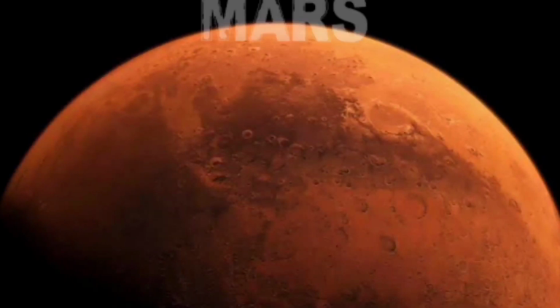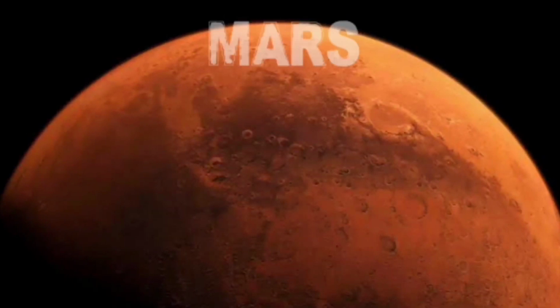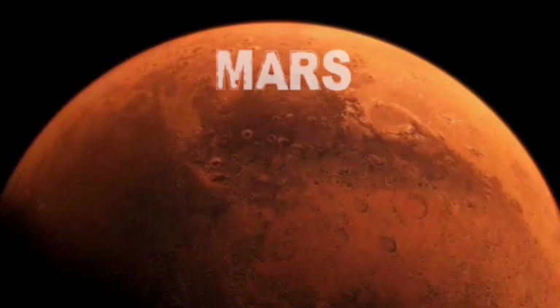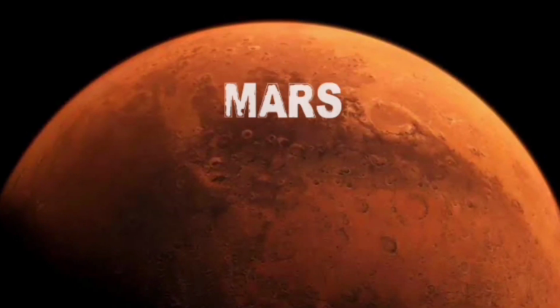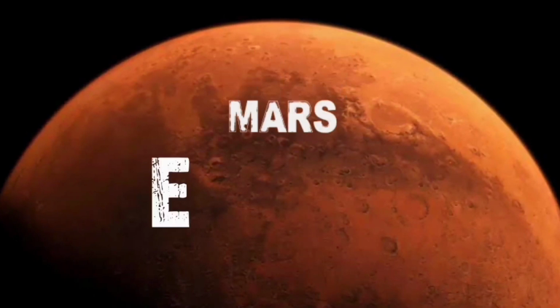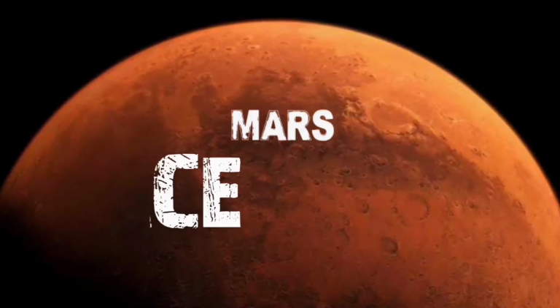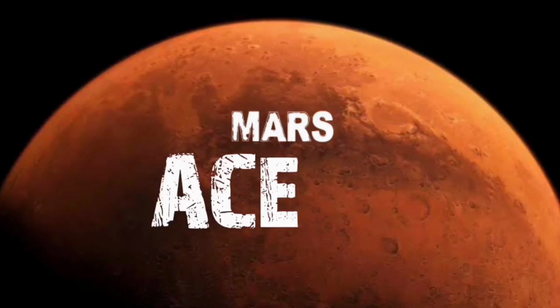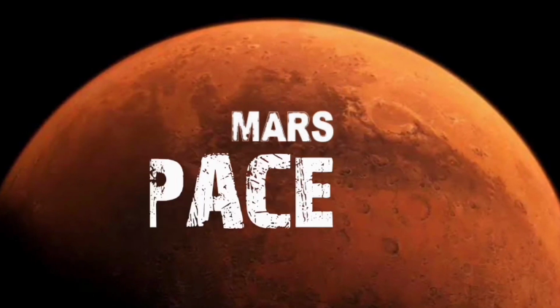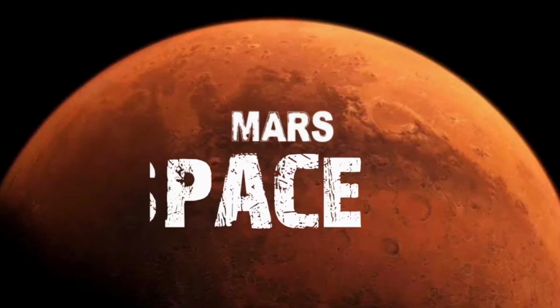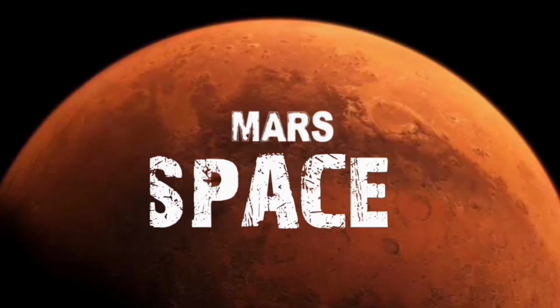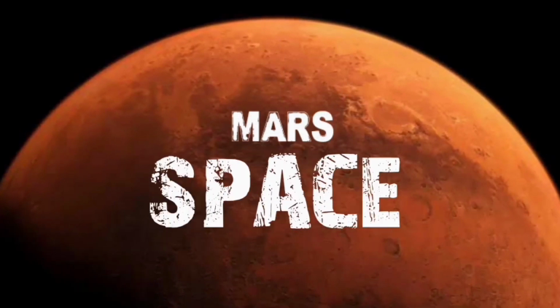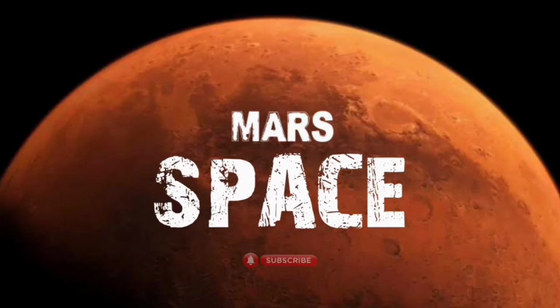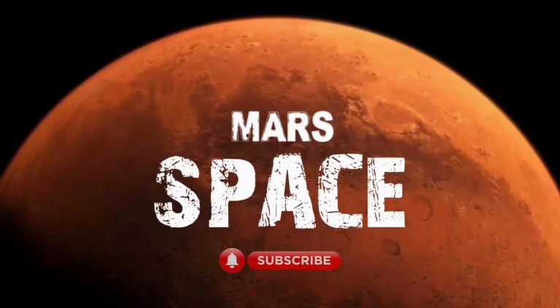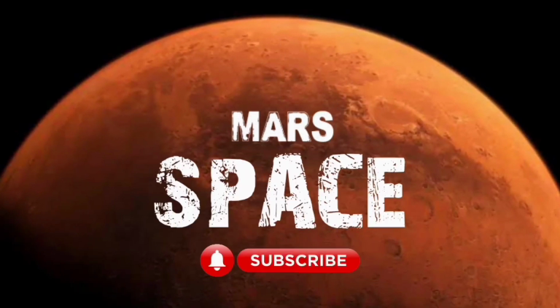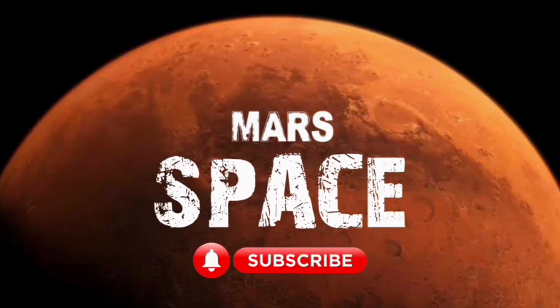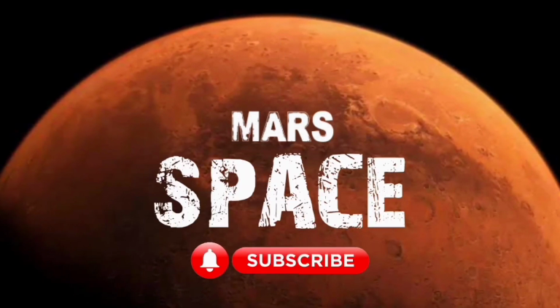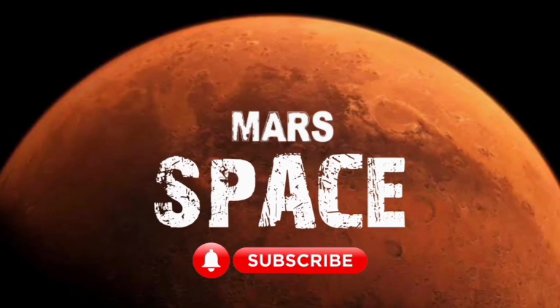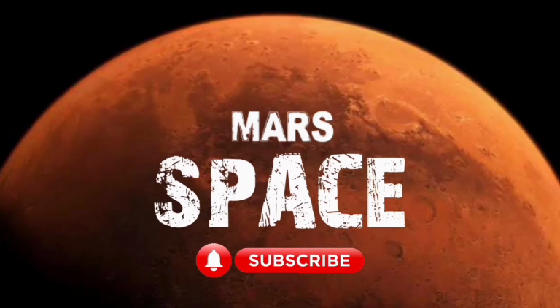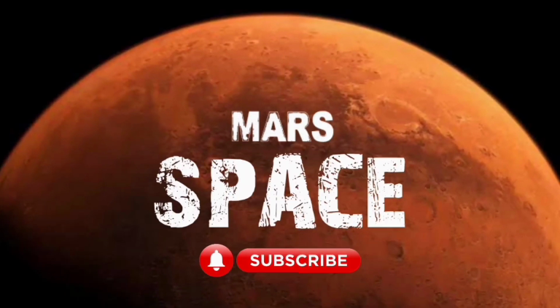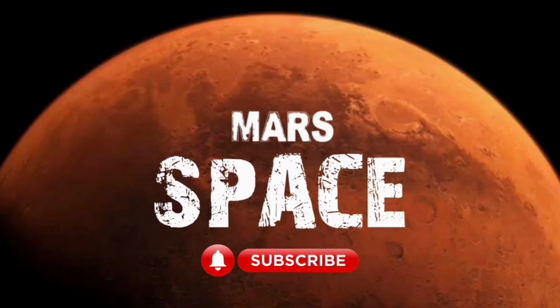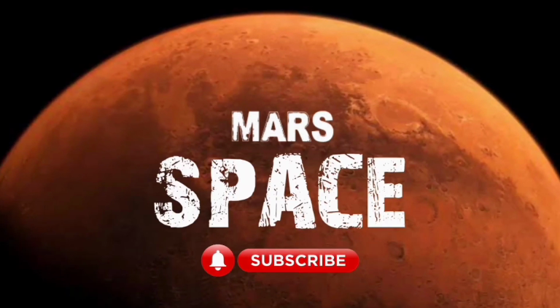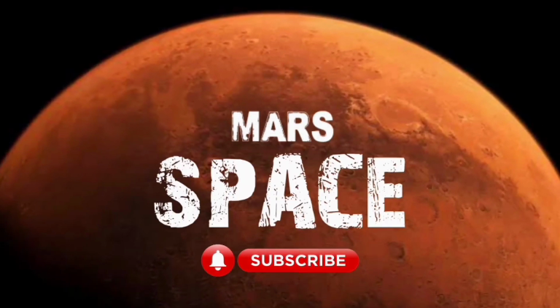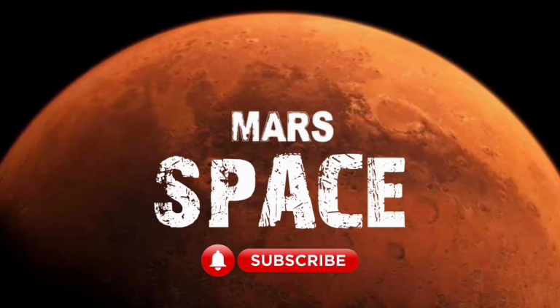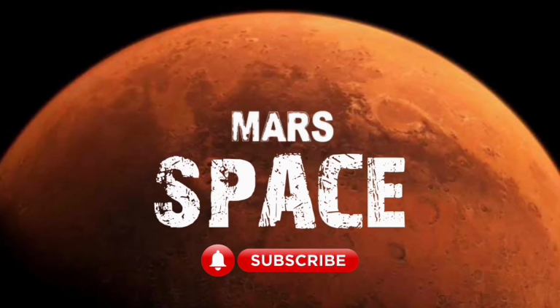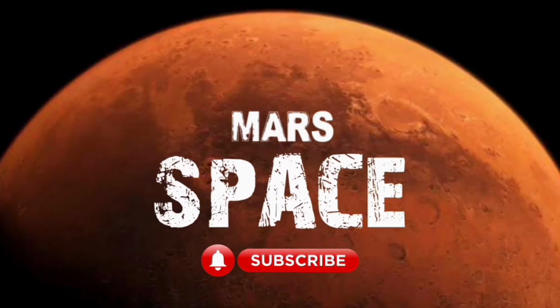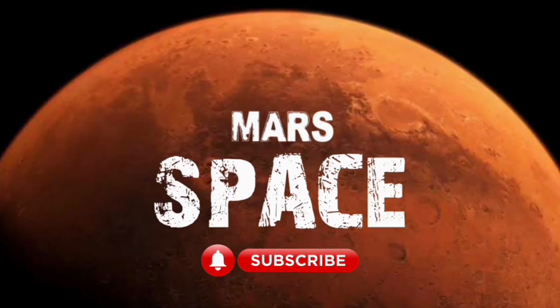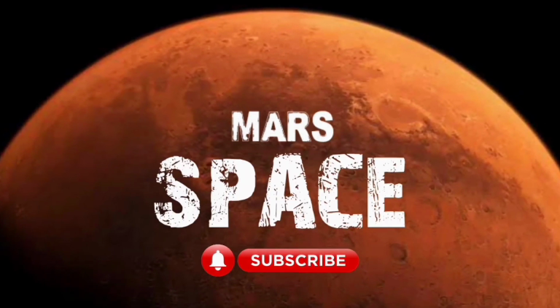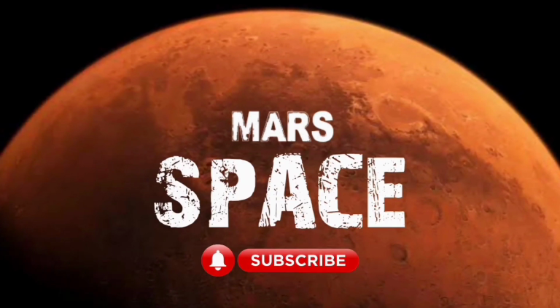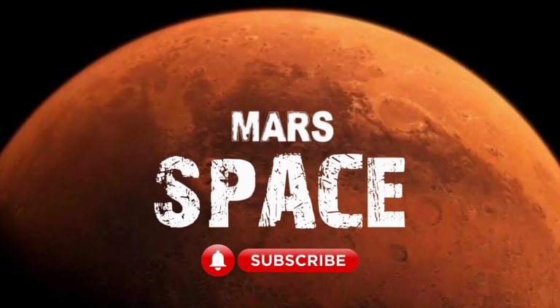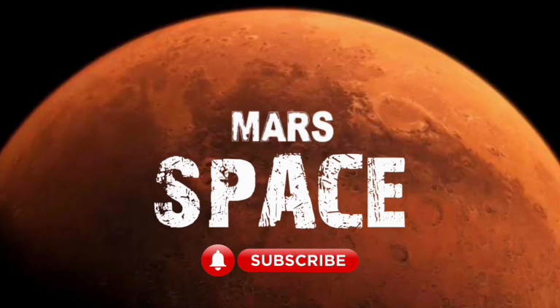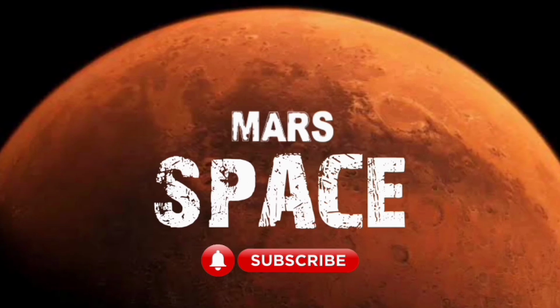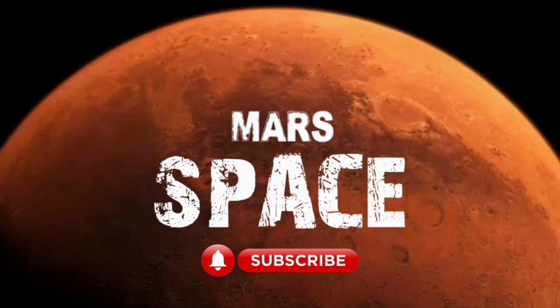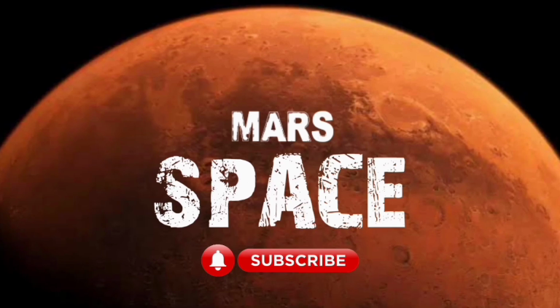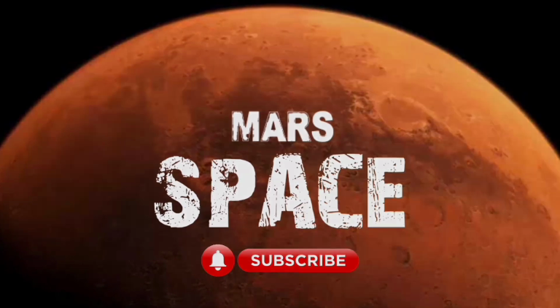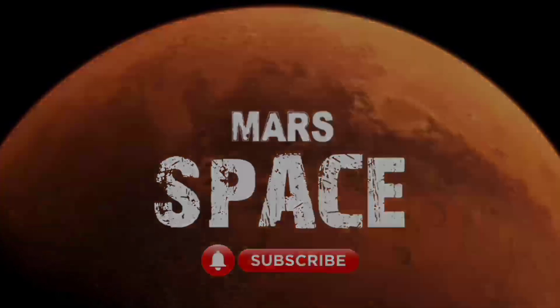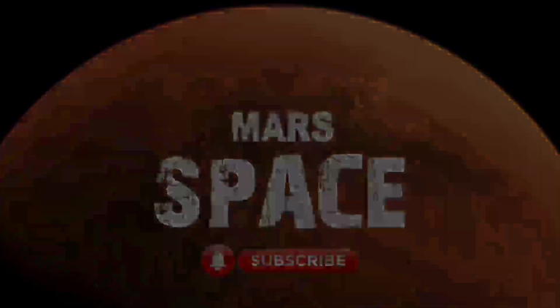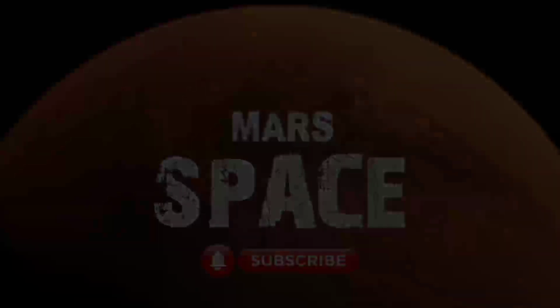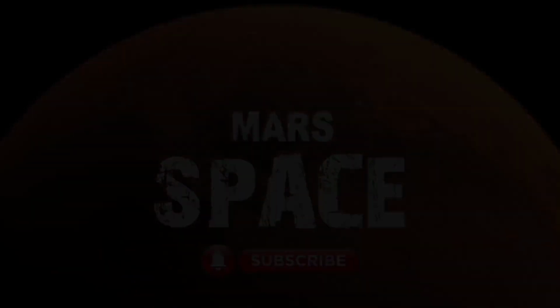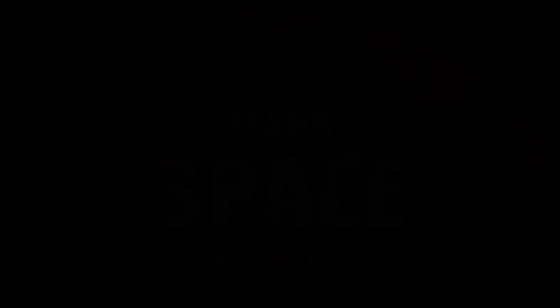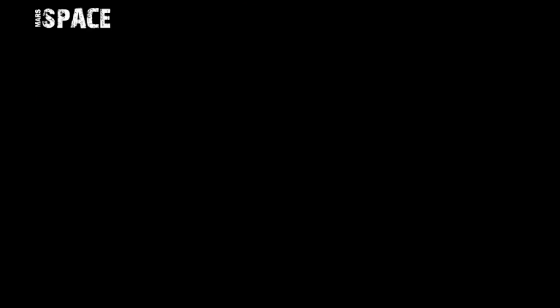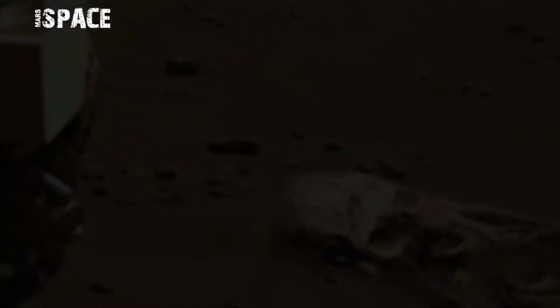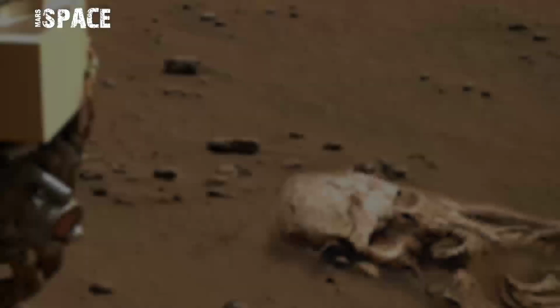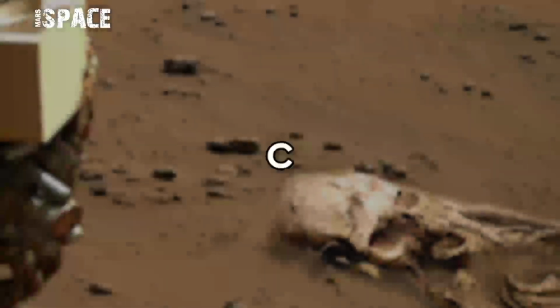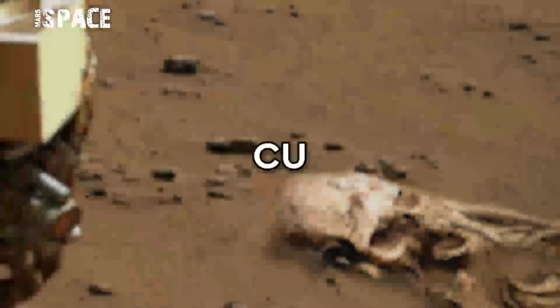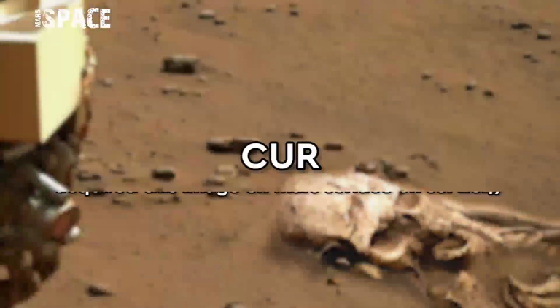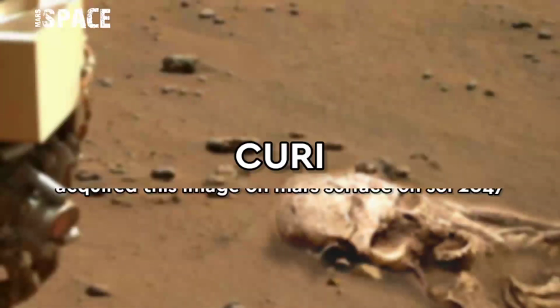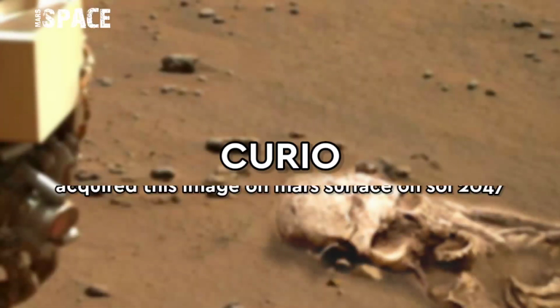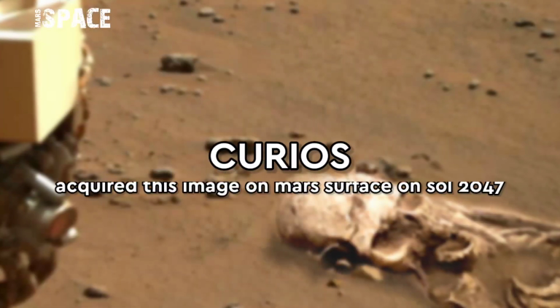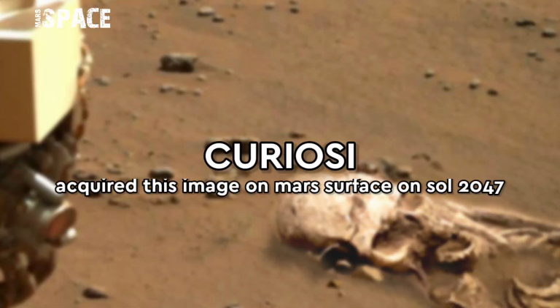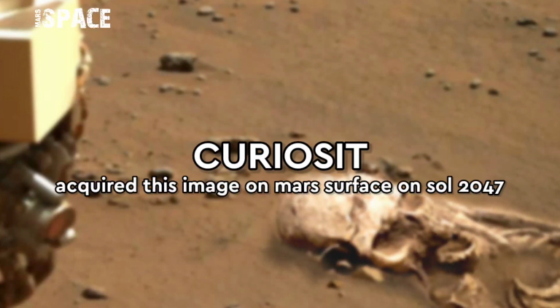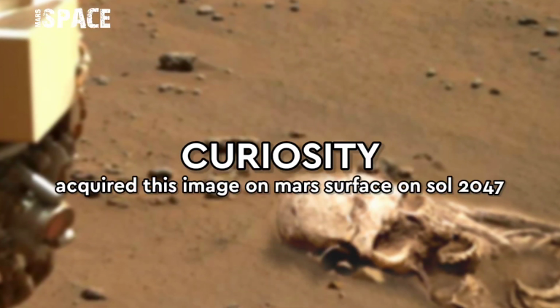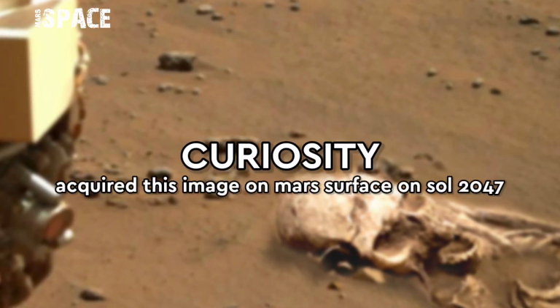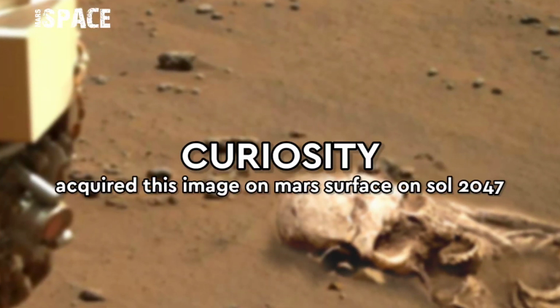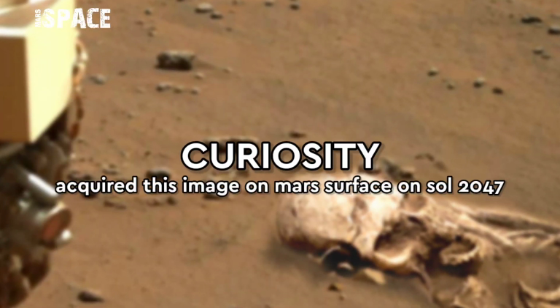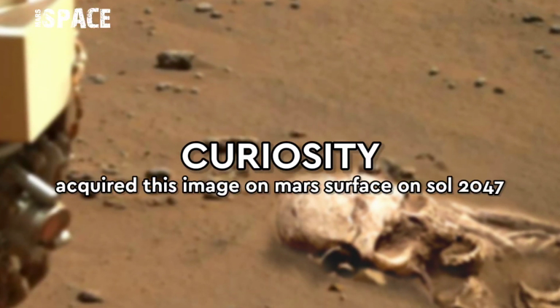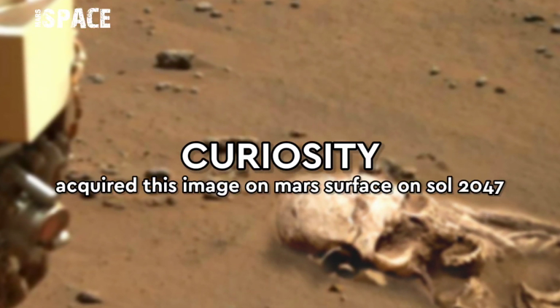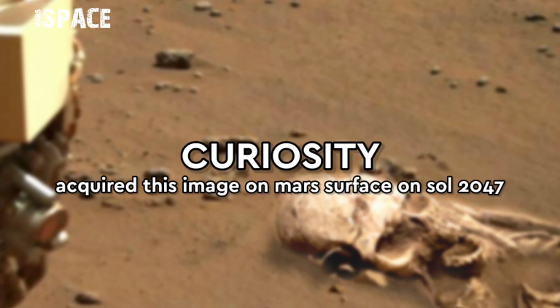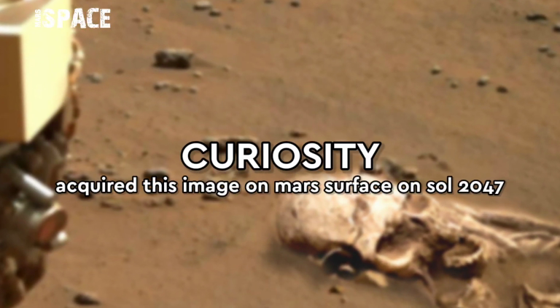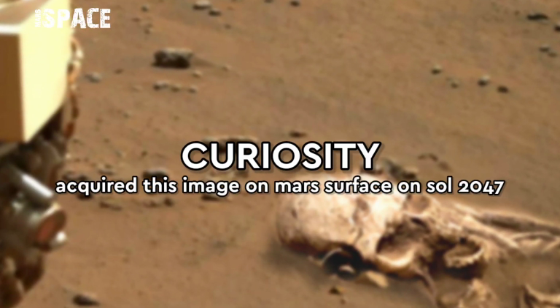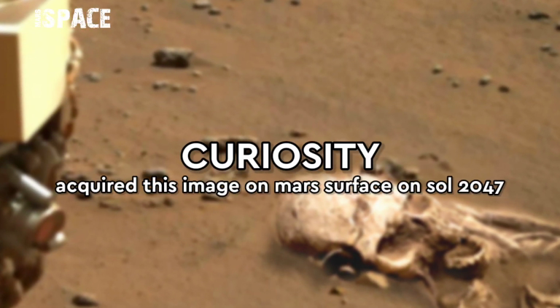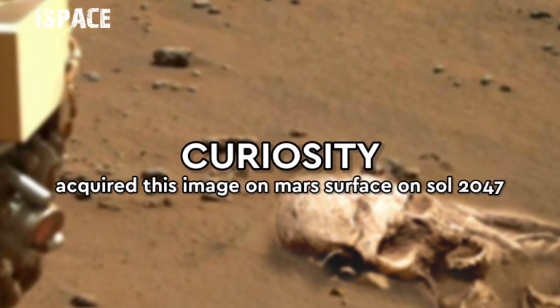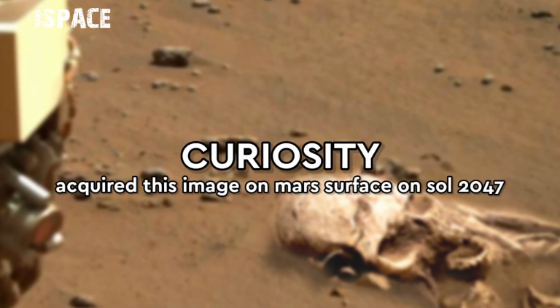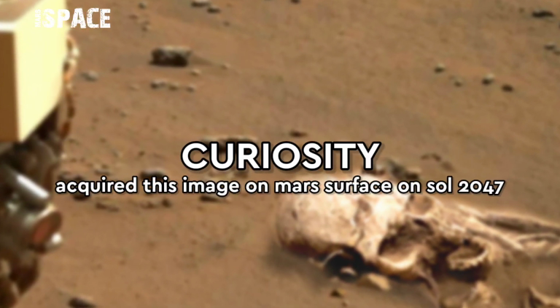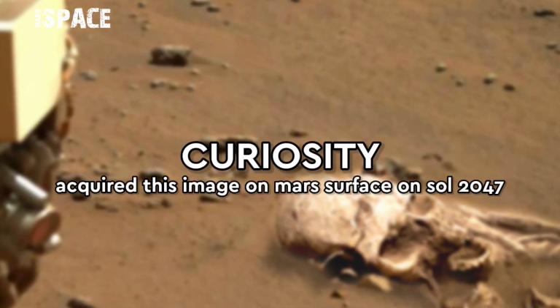Hello everyone, welcome back to our YouTube channel Mars's Pass. If you are new, hit the bell icon with thumbs up and please watch the full video.